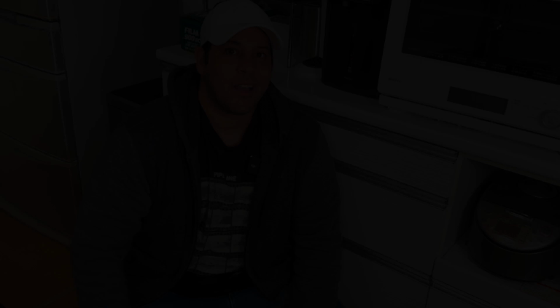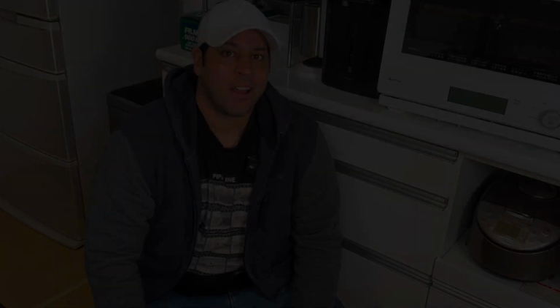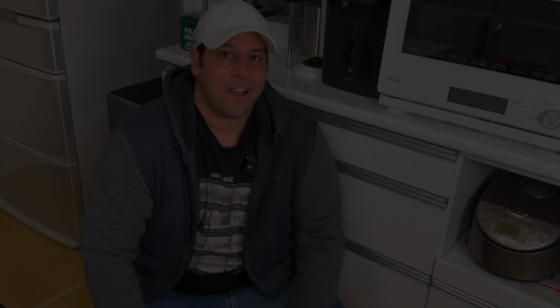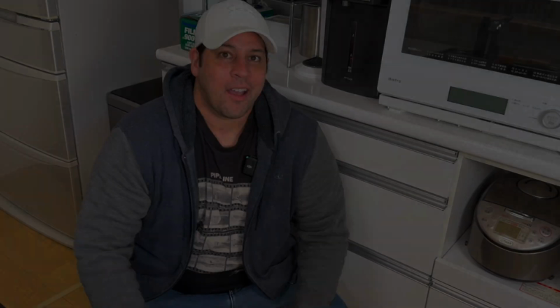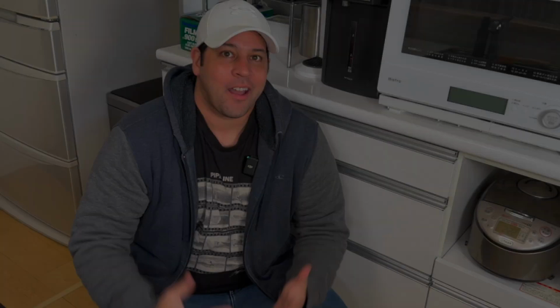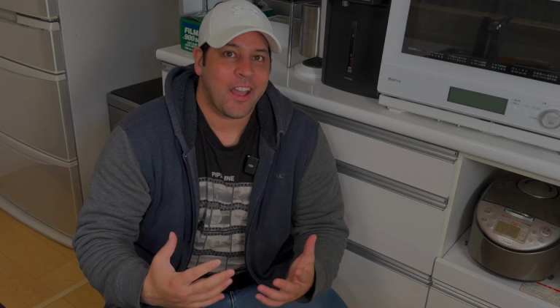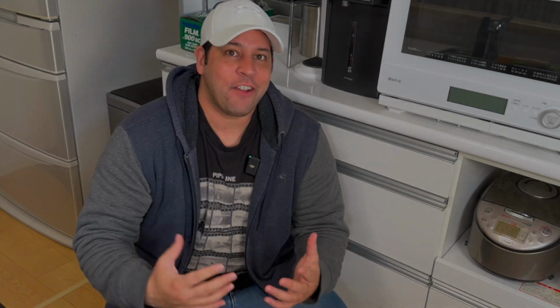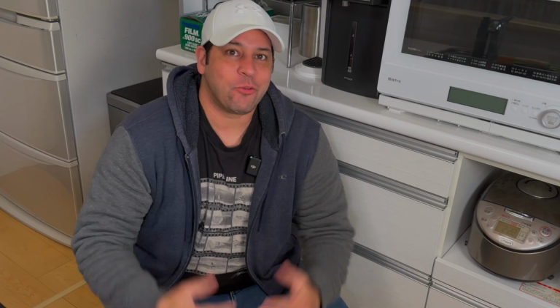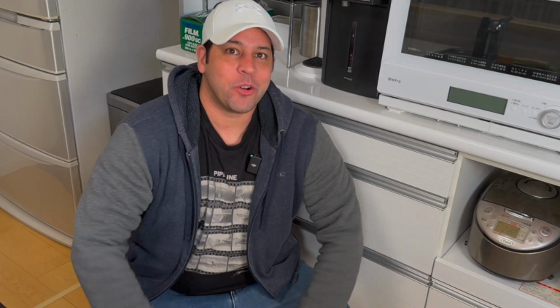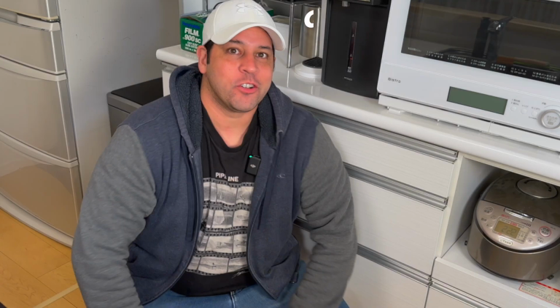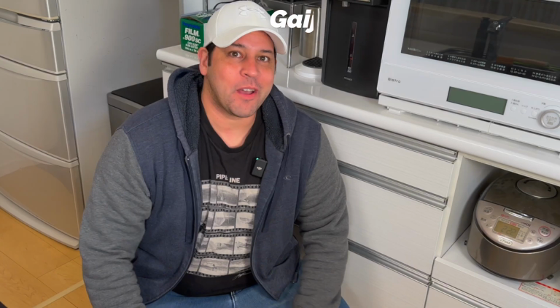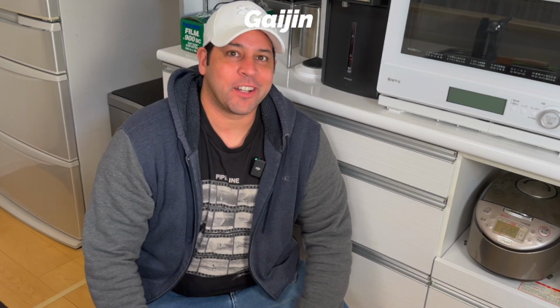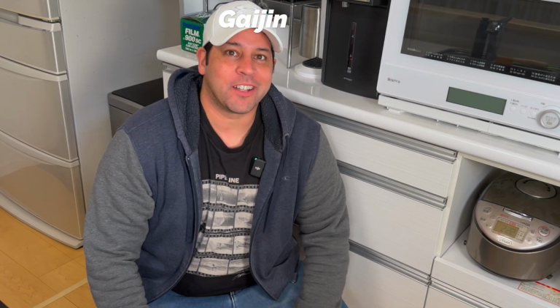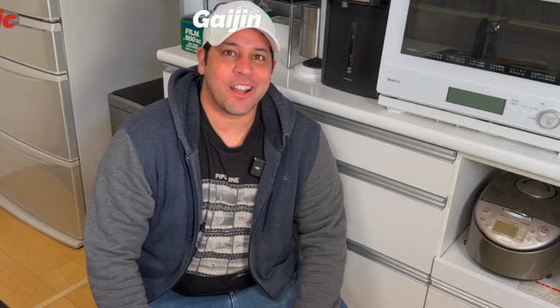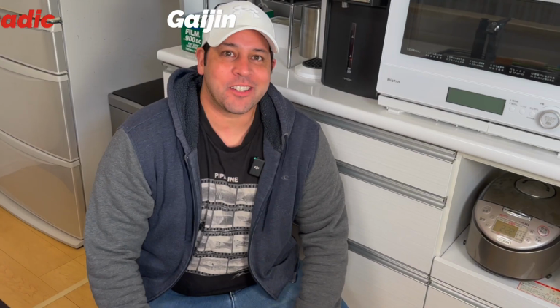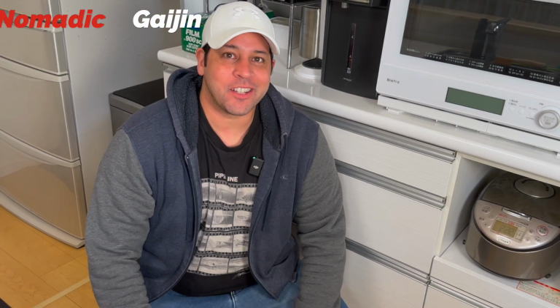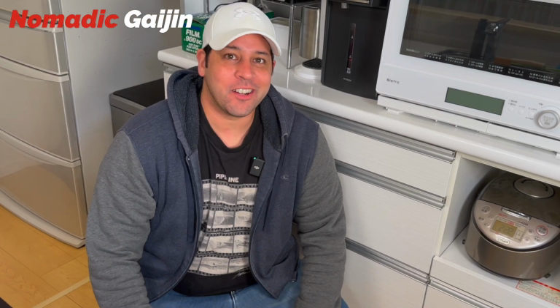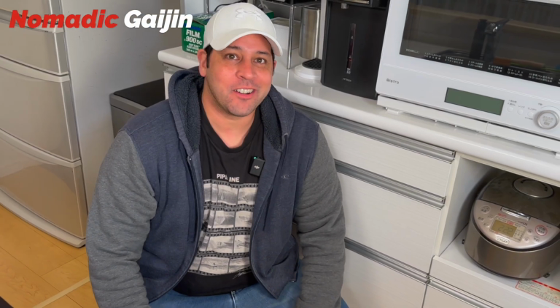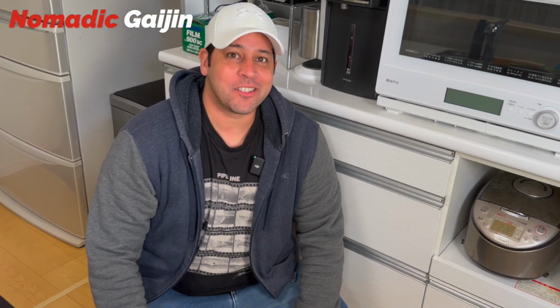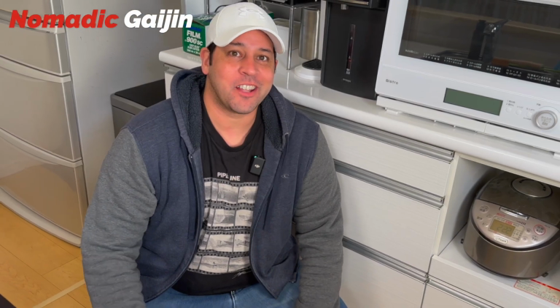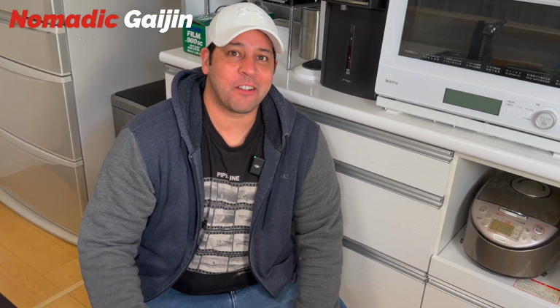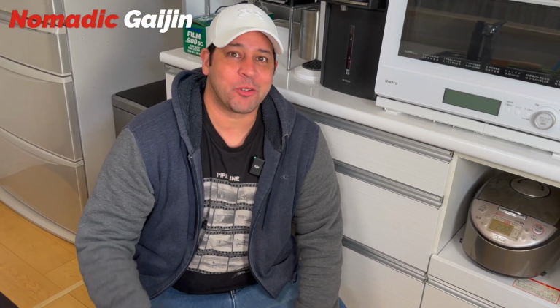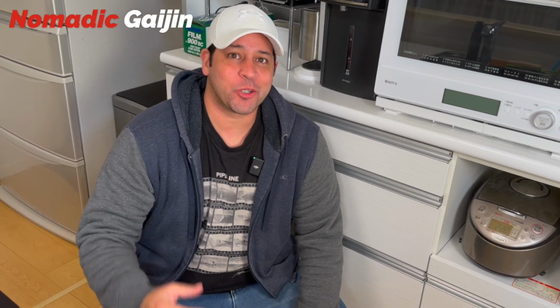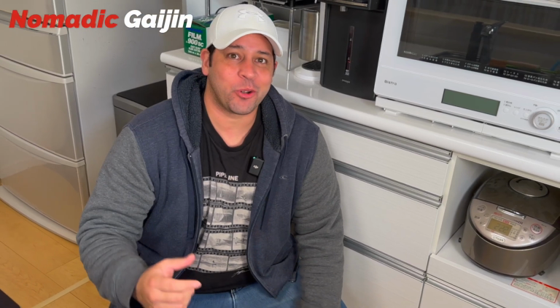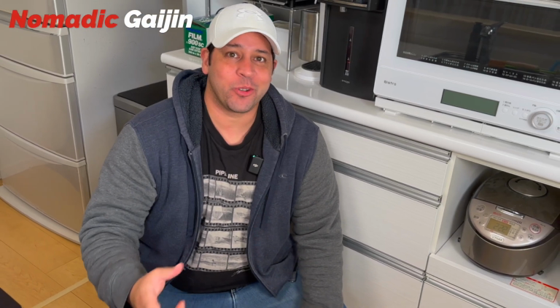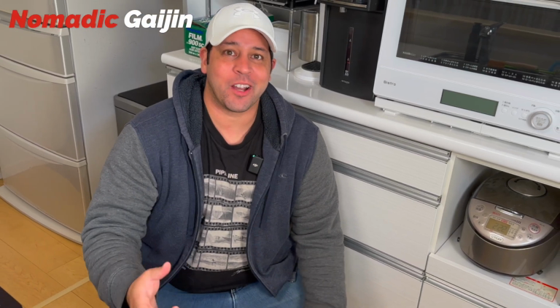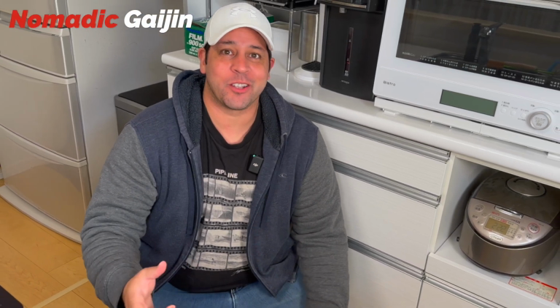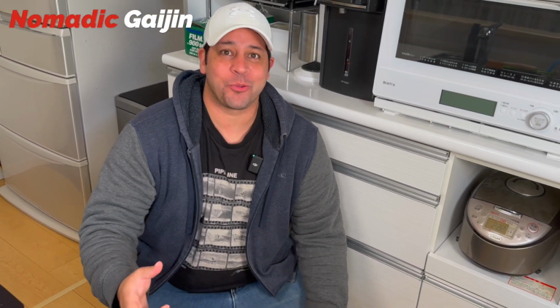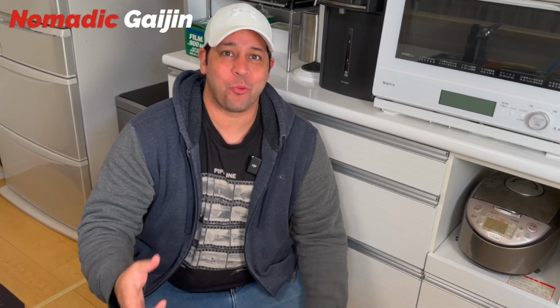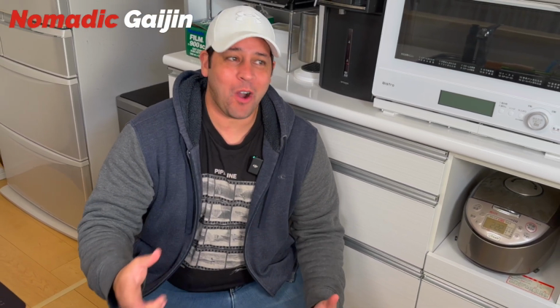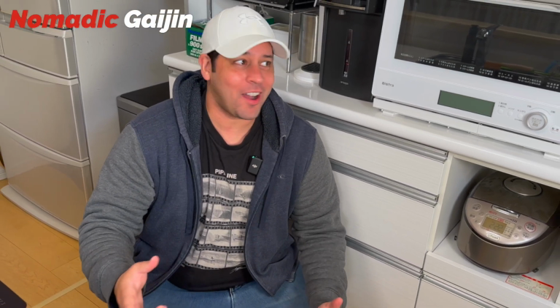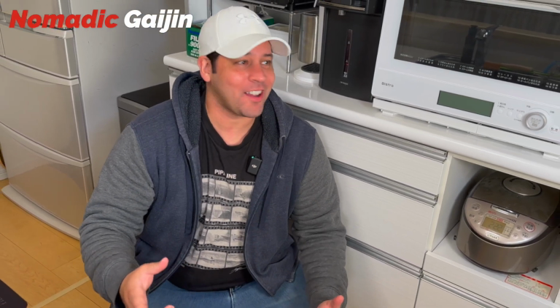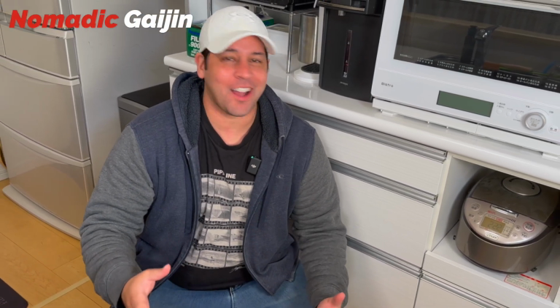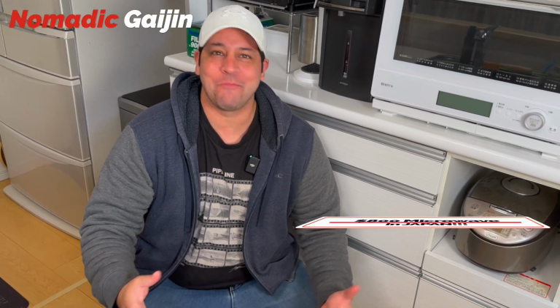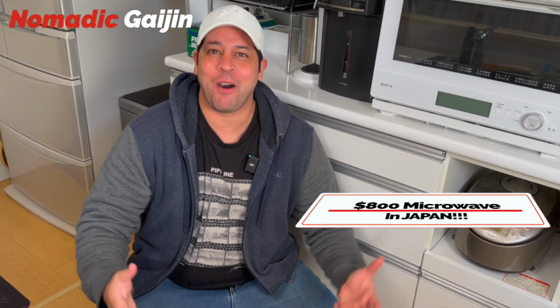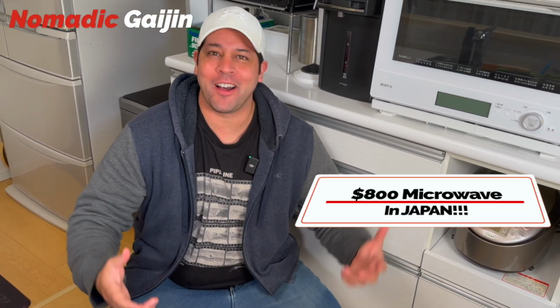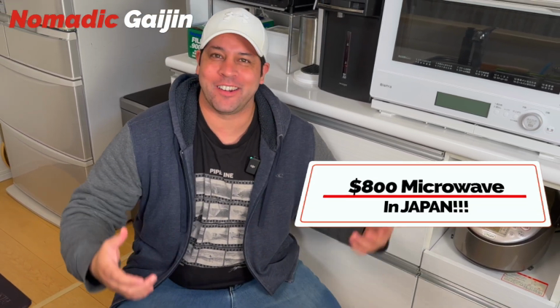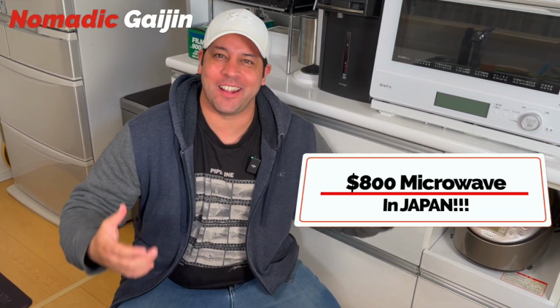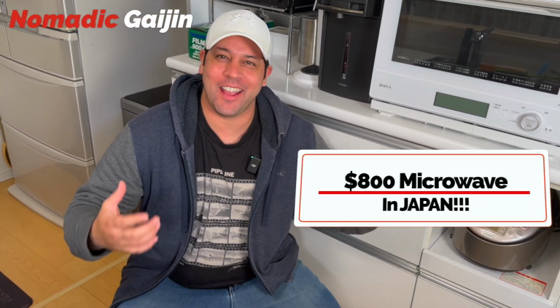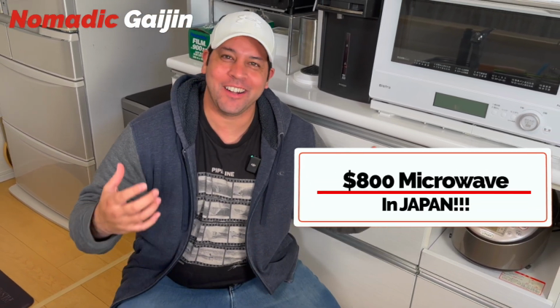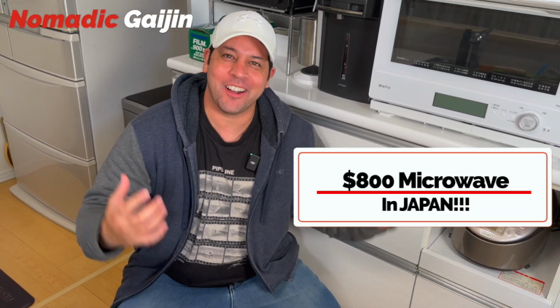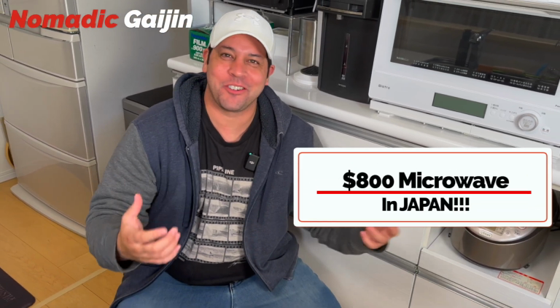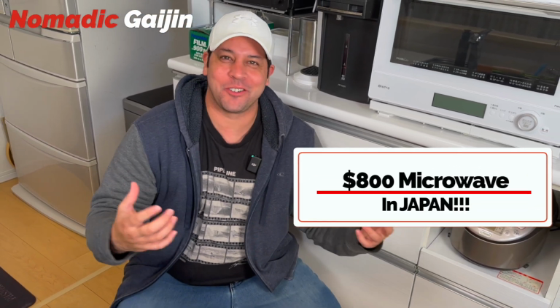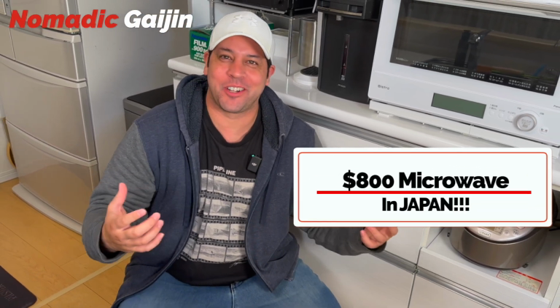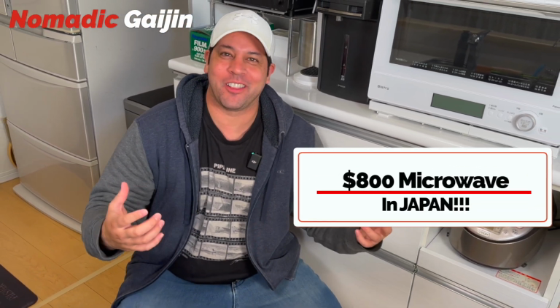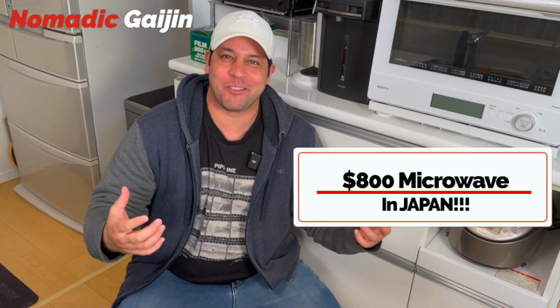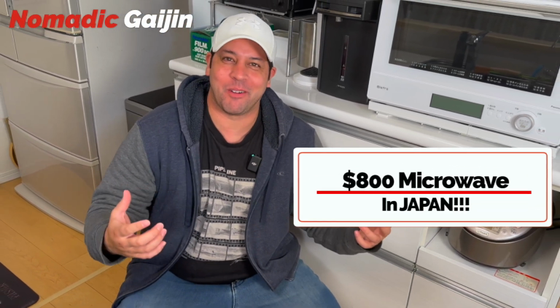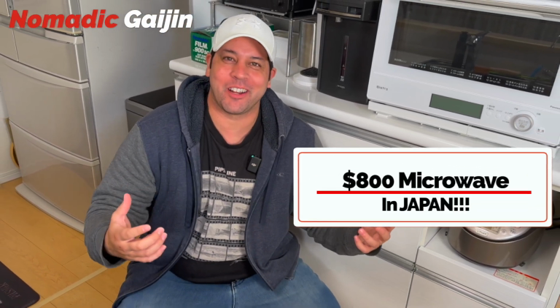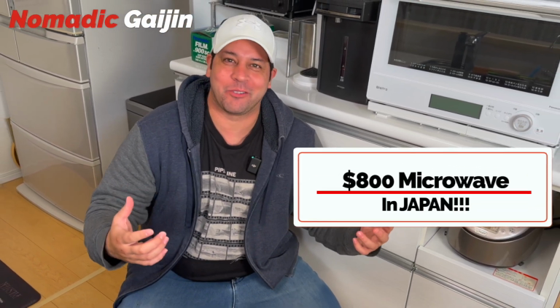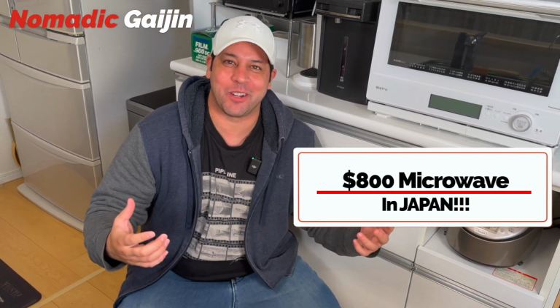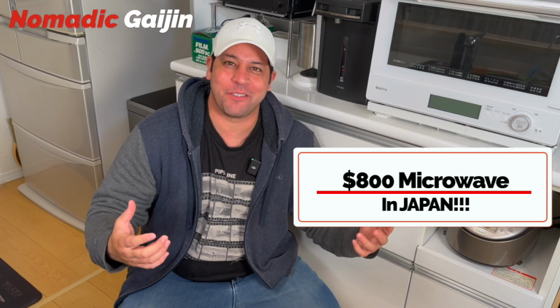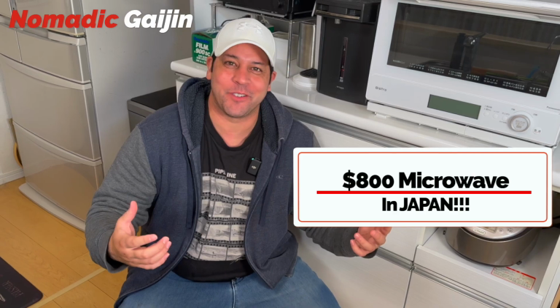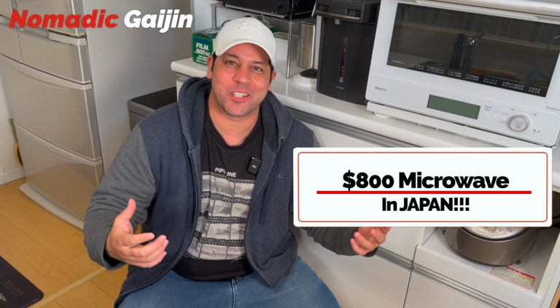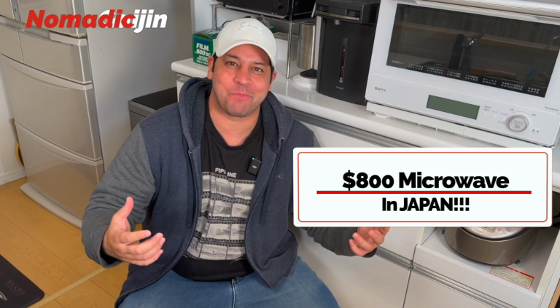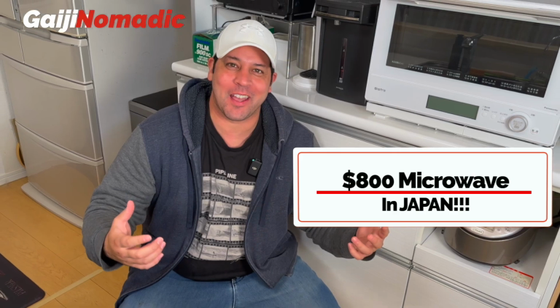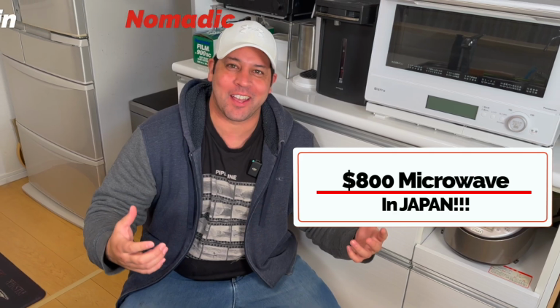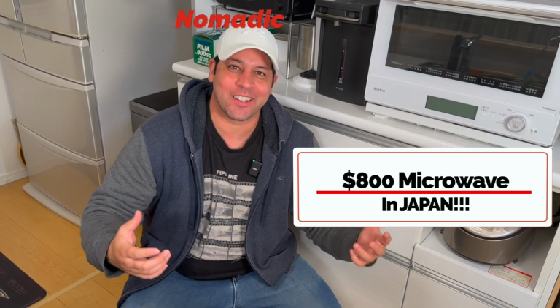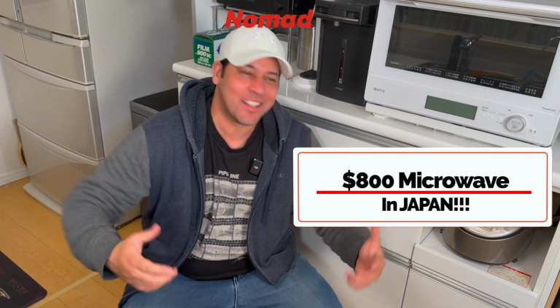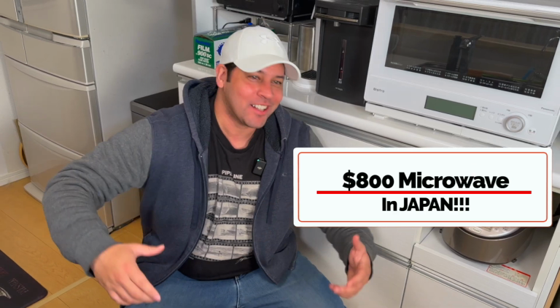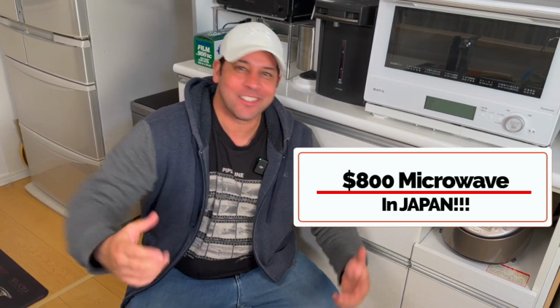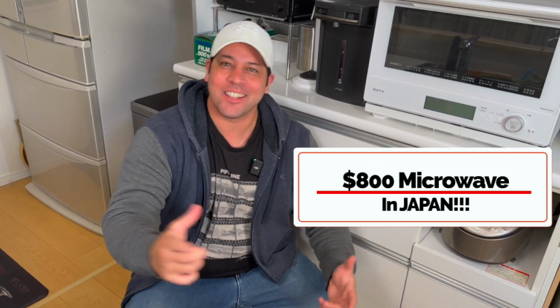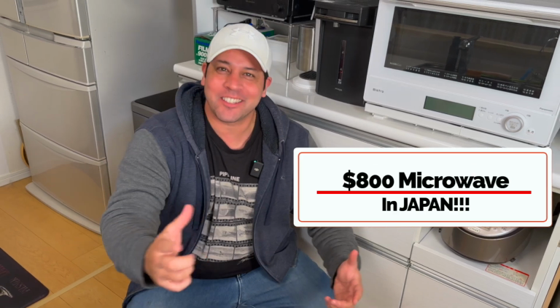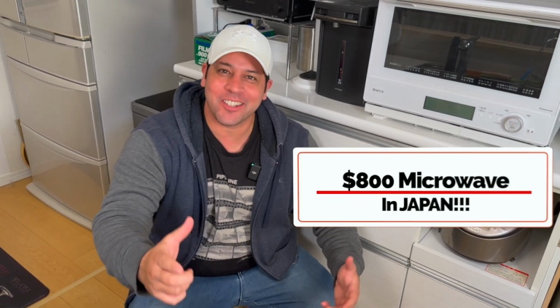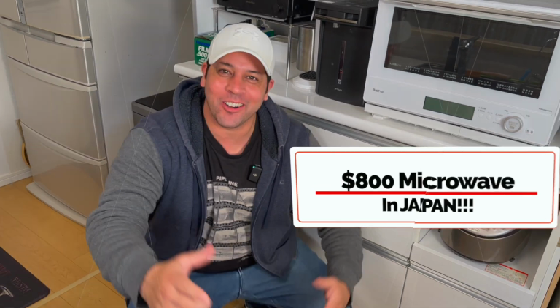Hey everyone, Nomatic Gaijin here and today I'm going to show you guys why I bought an $800 microwave in Japan. Let's go!